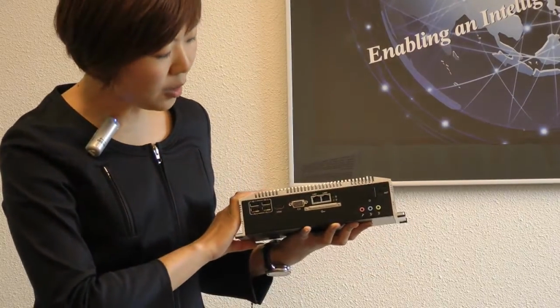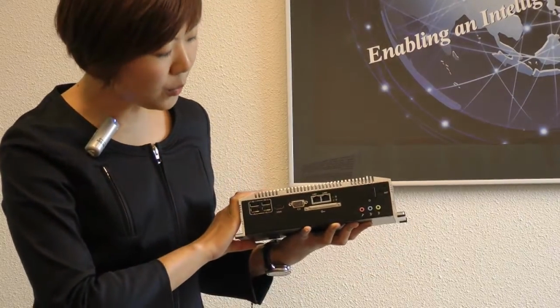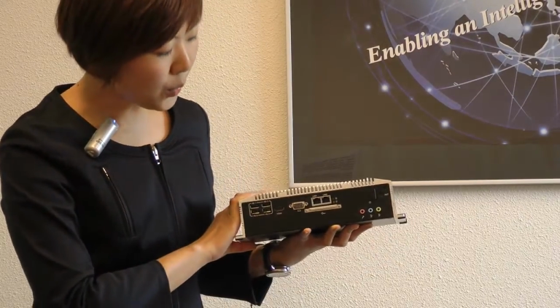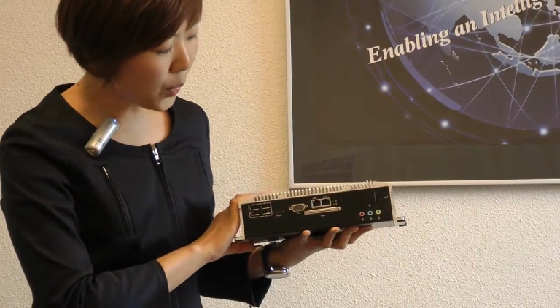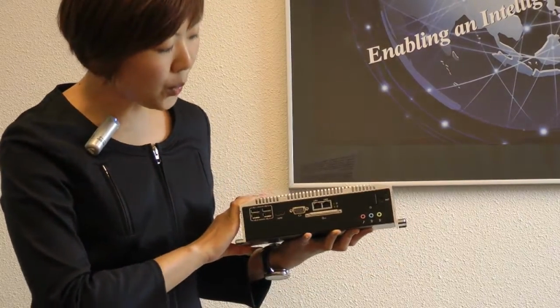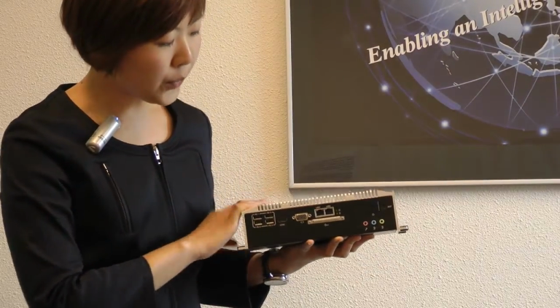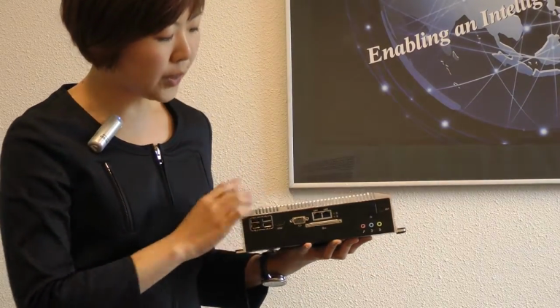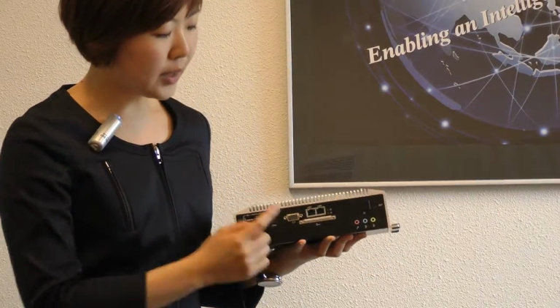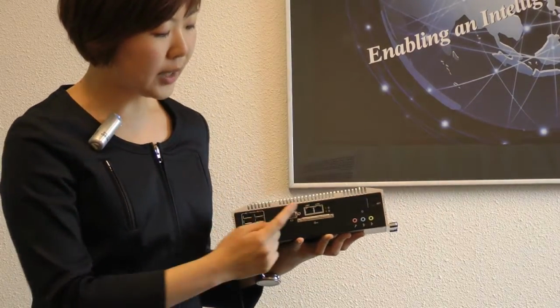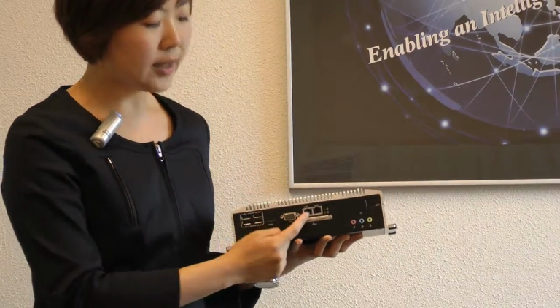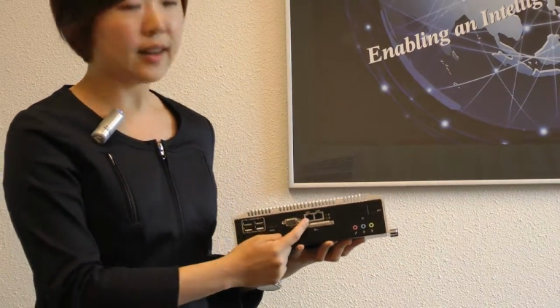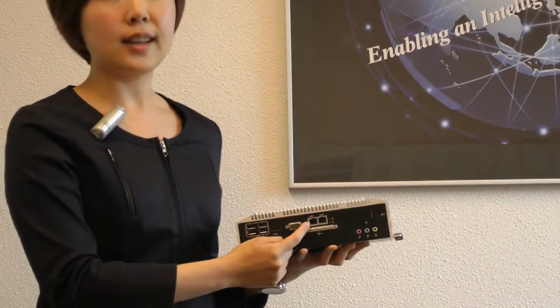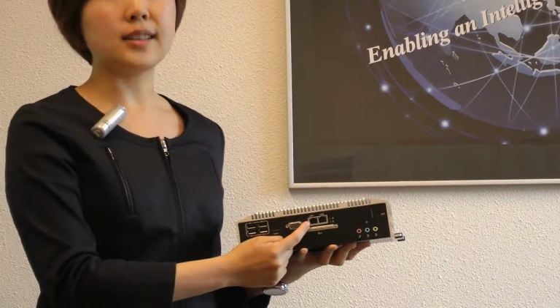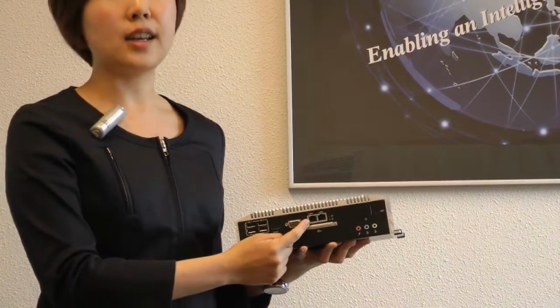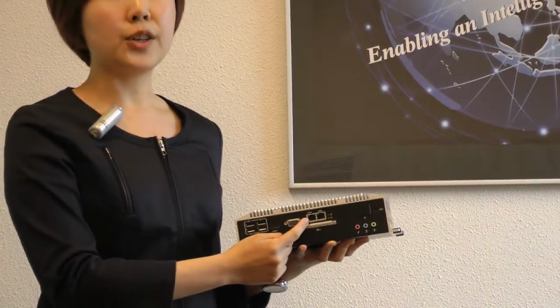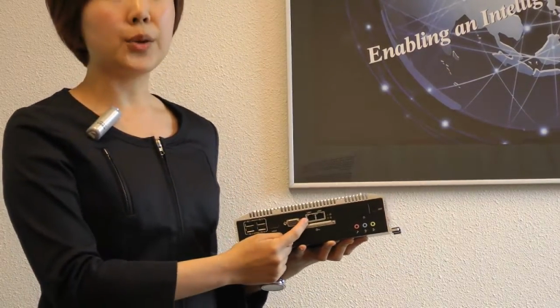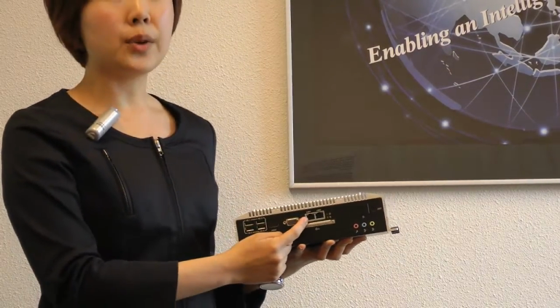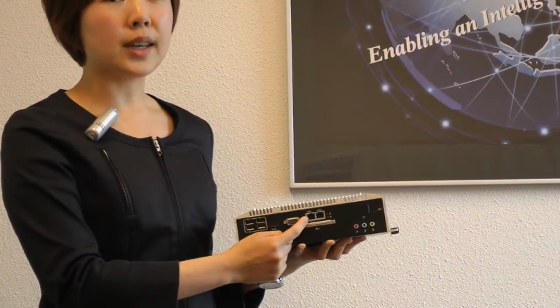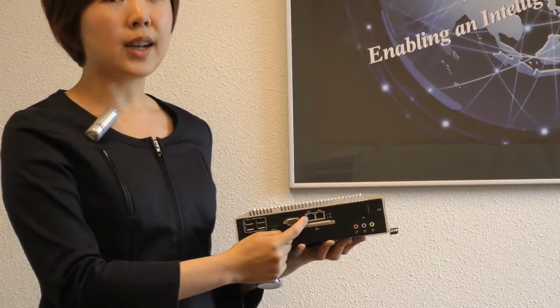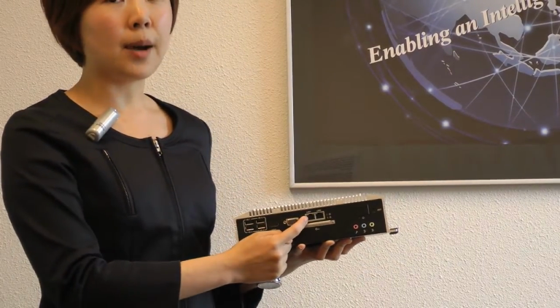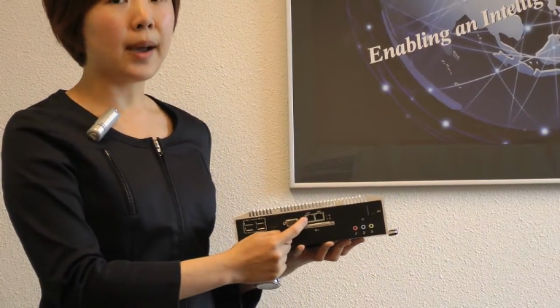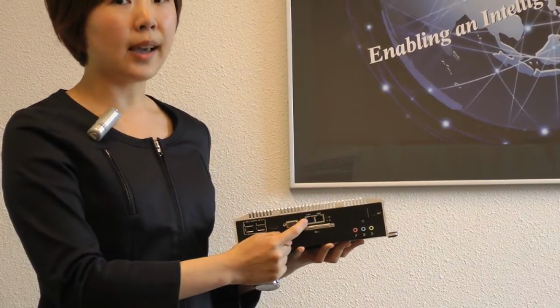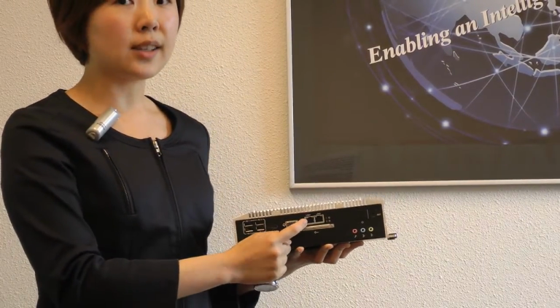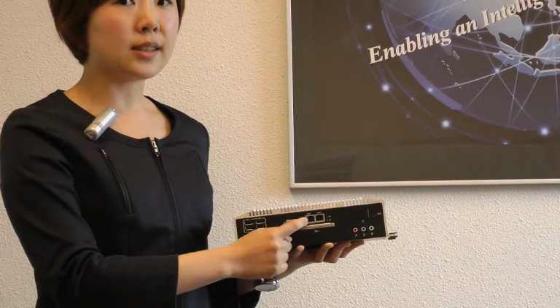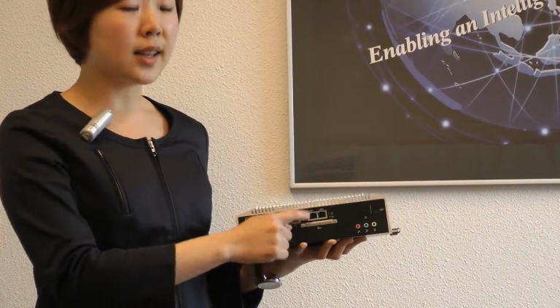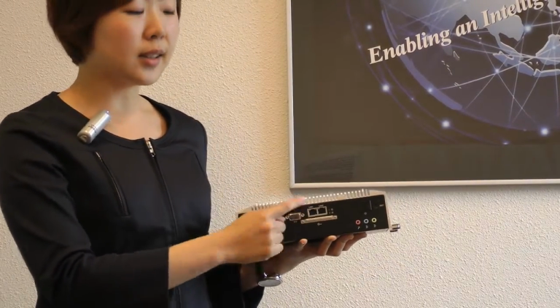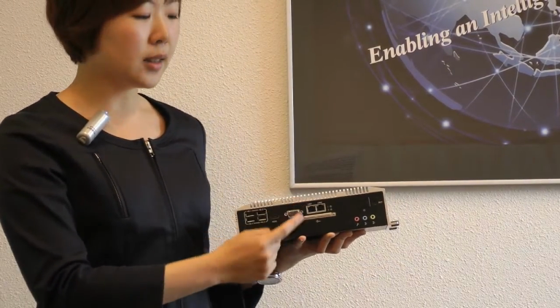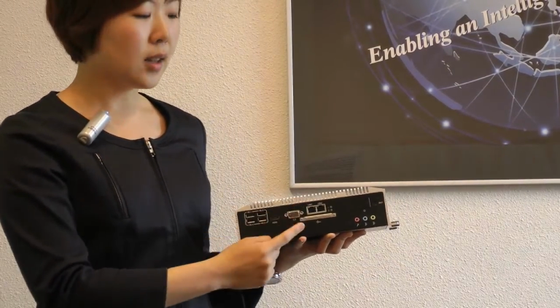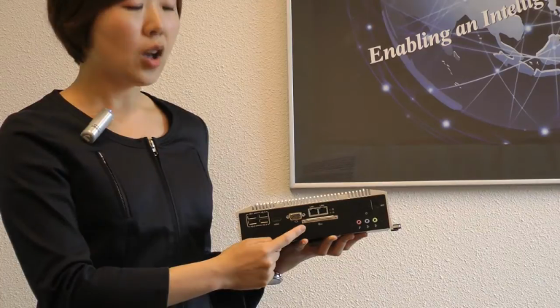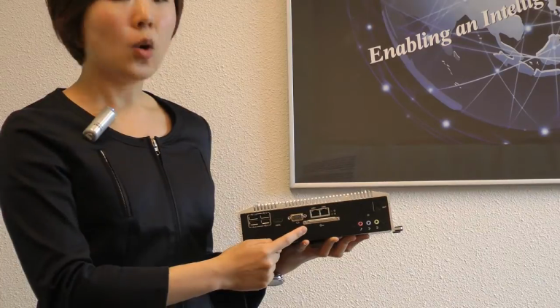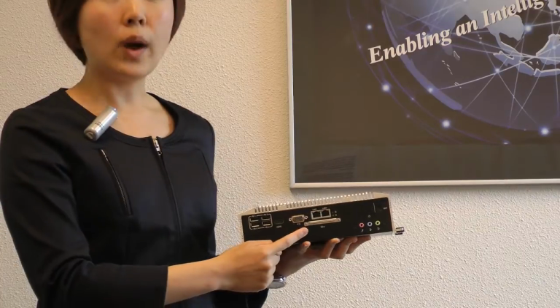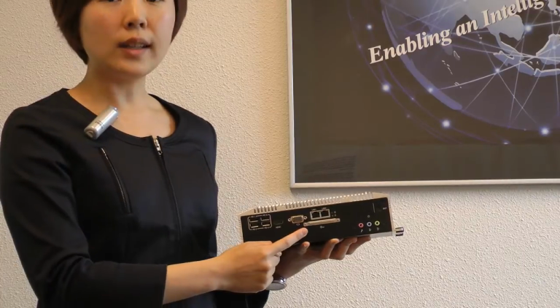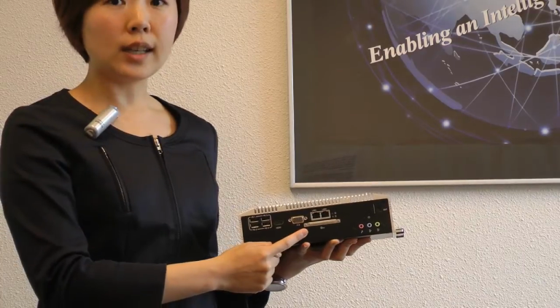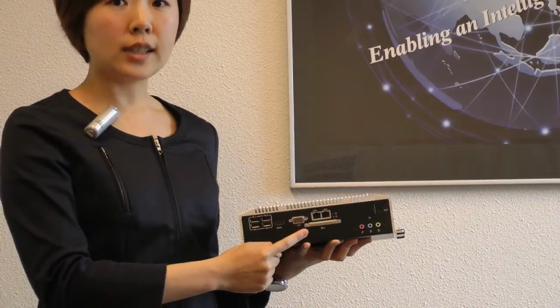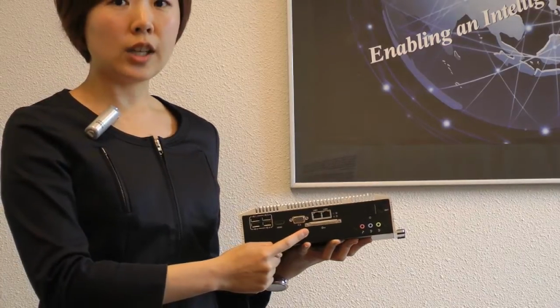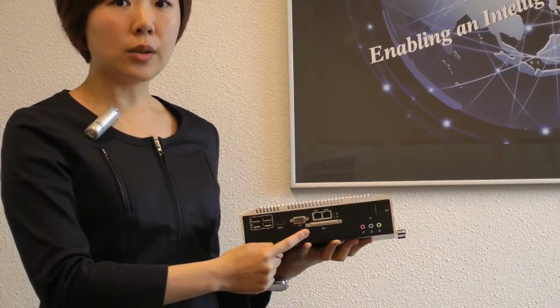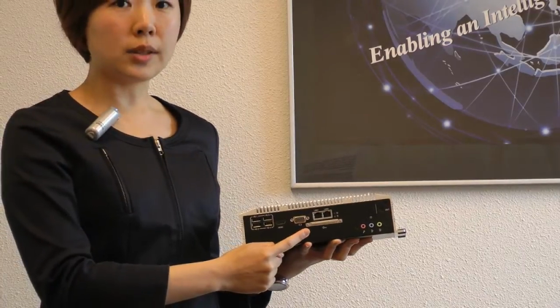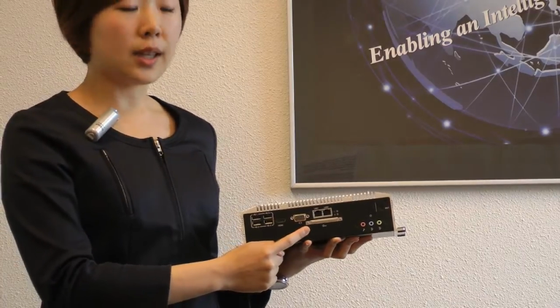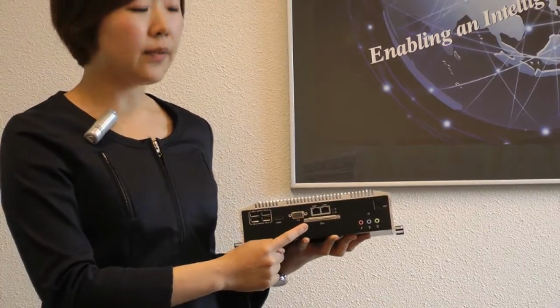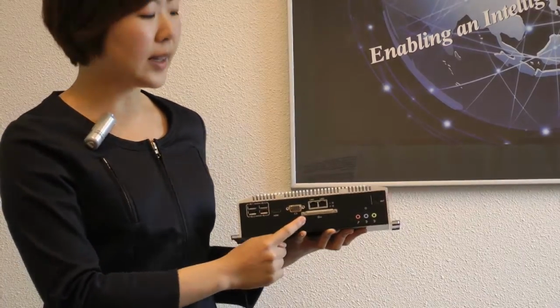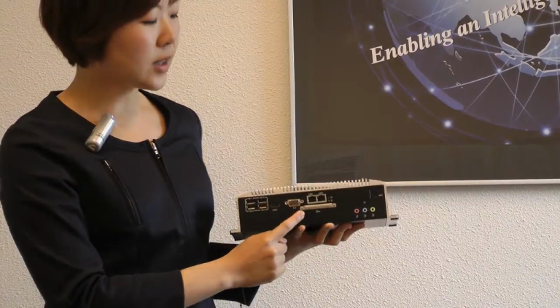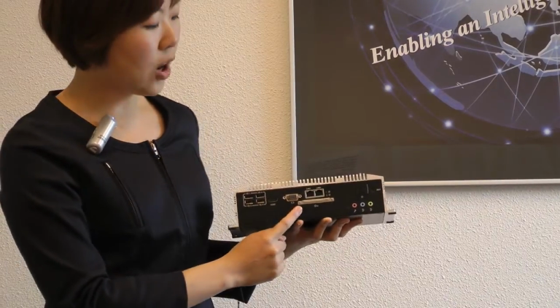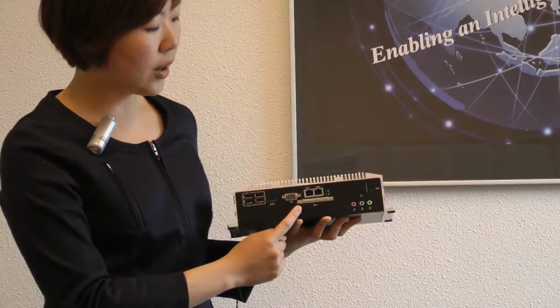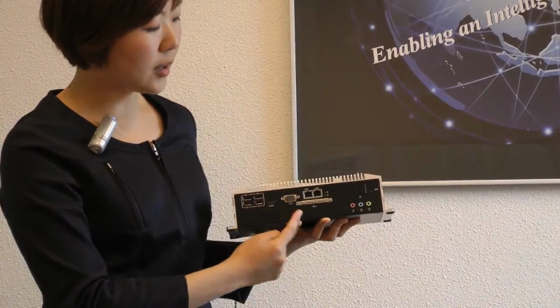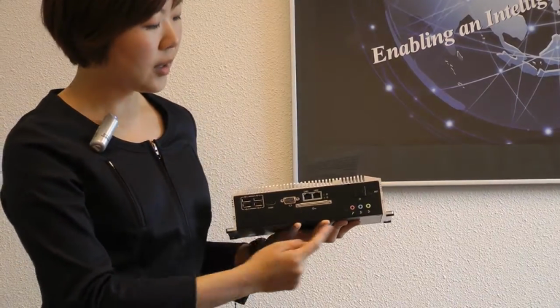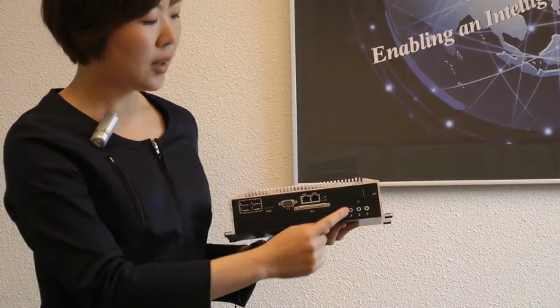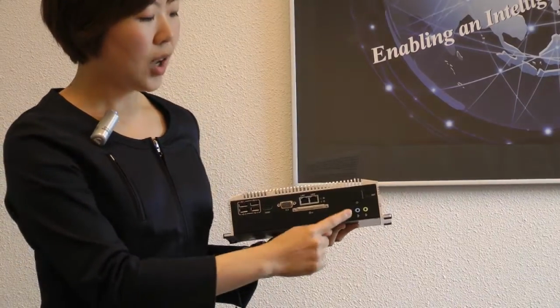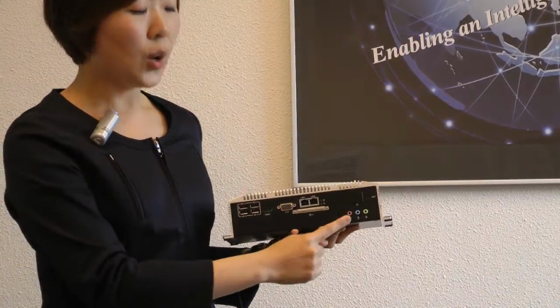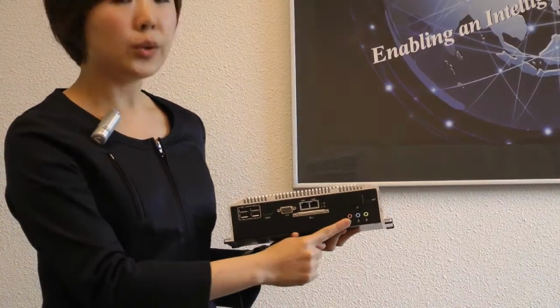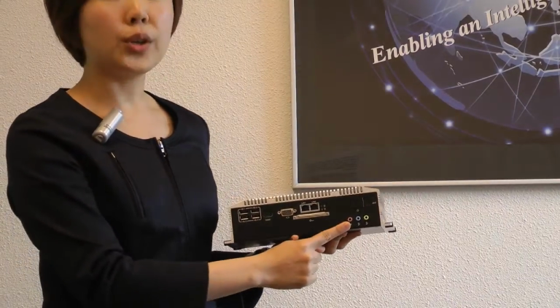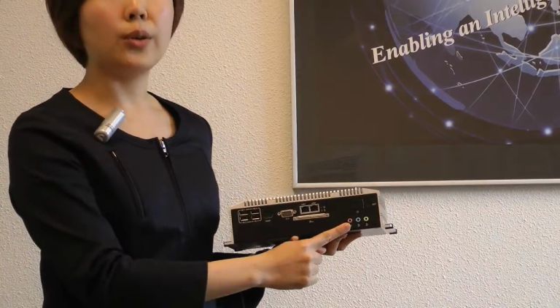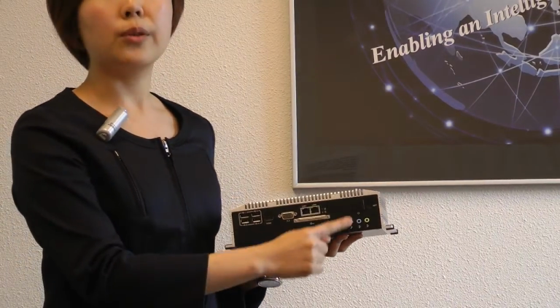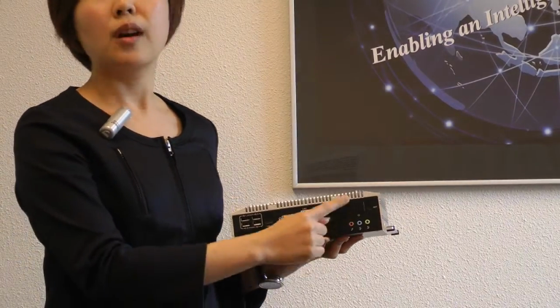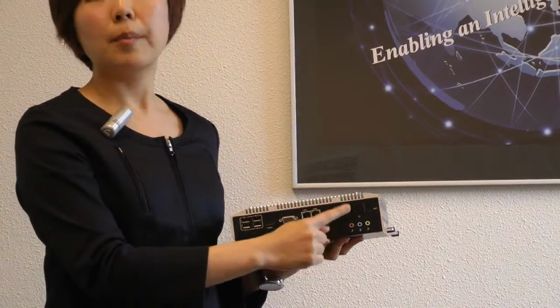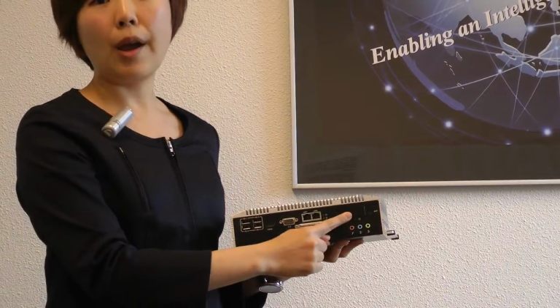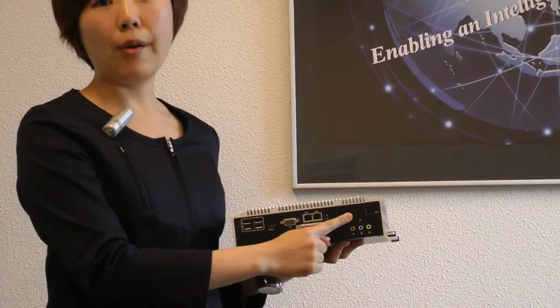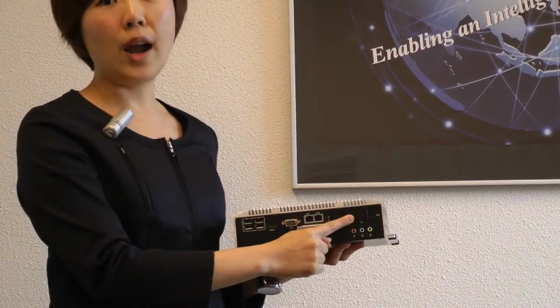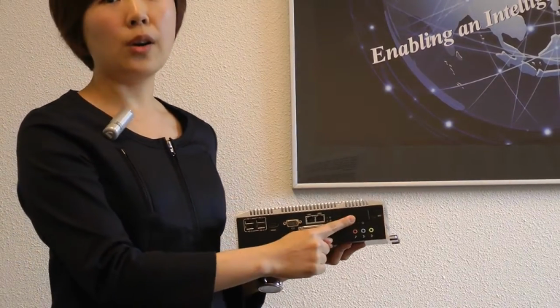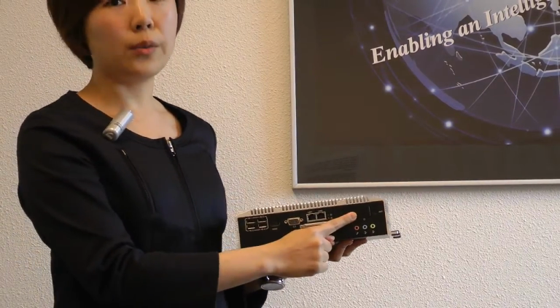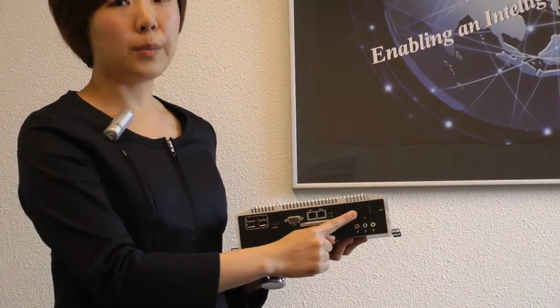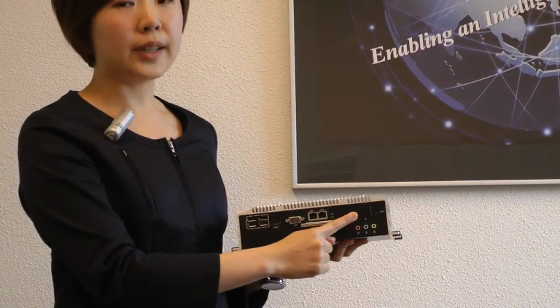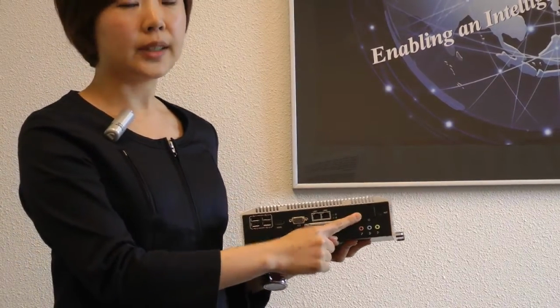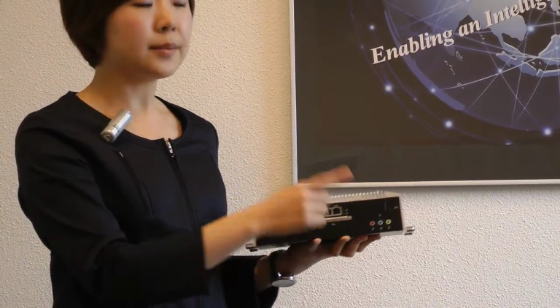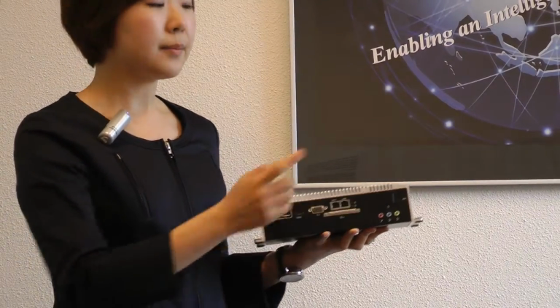Moreover, there is dual Gigabit Ethernet, one external CF card slot, audio, and a power on/off button.